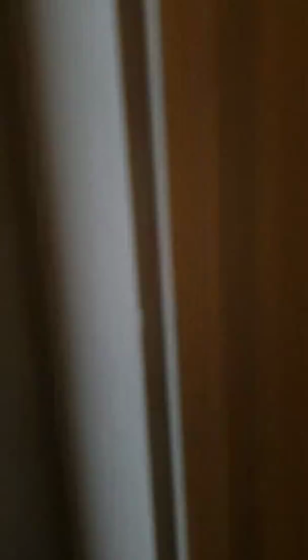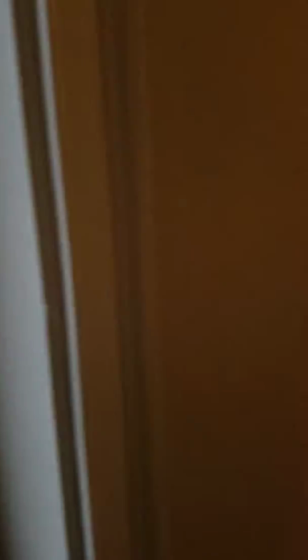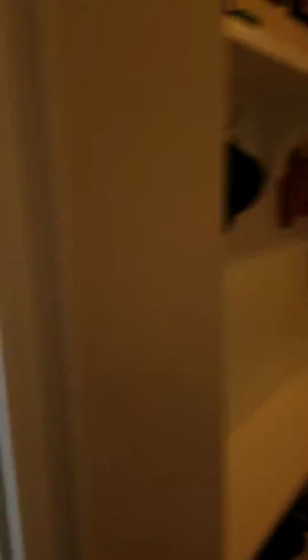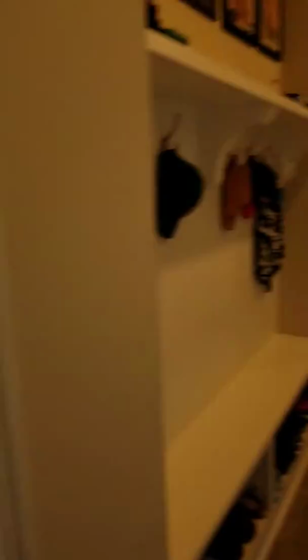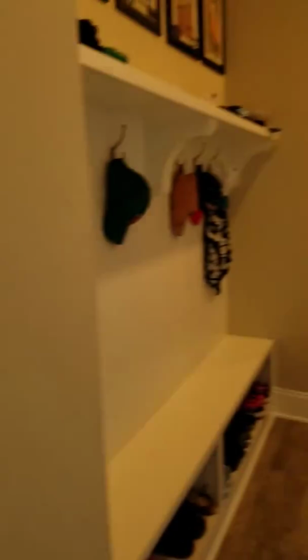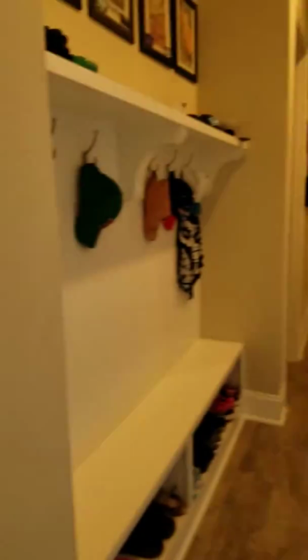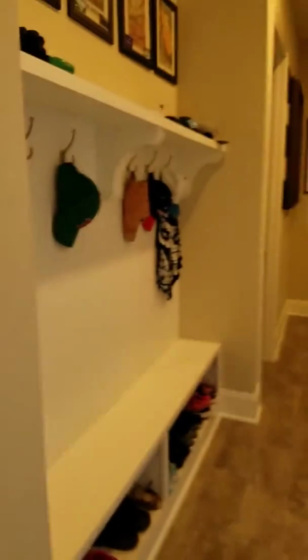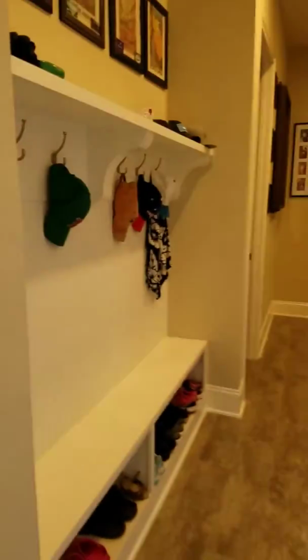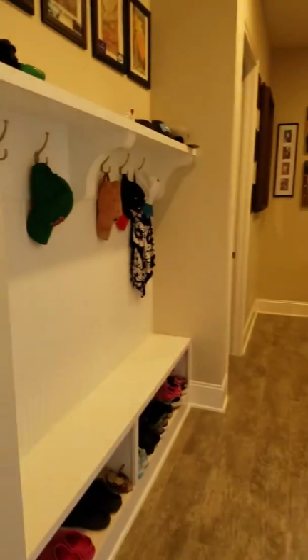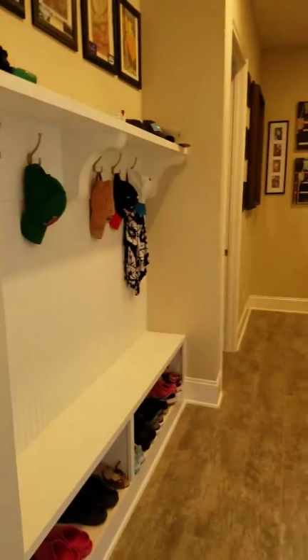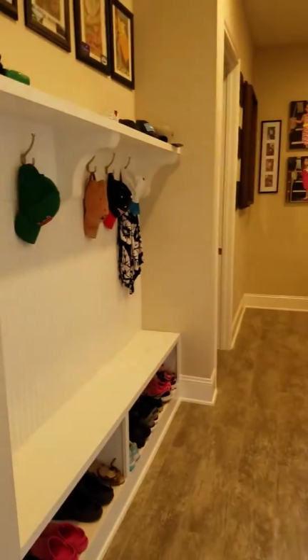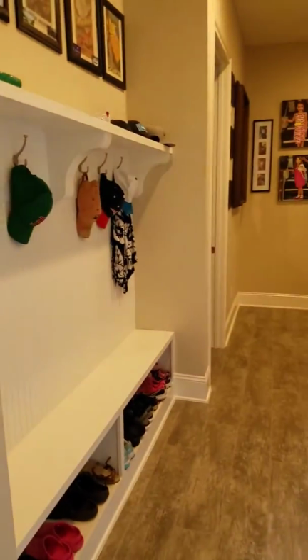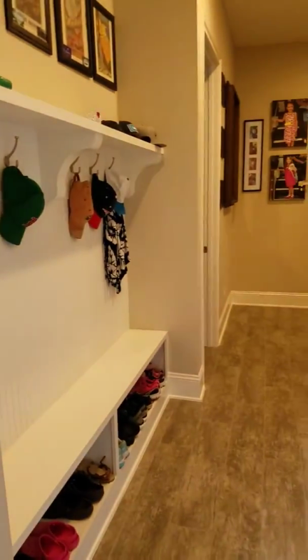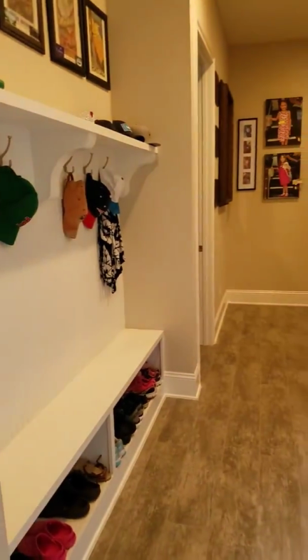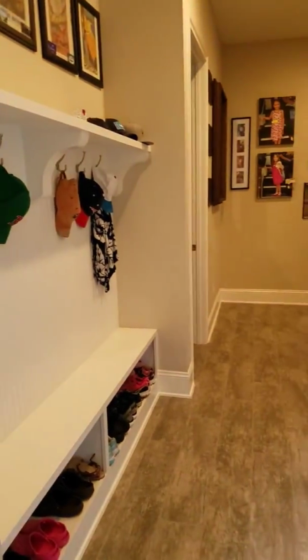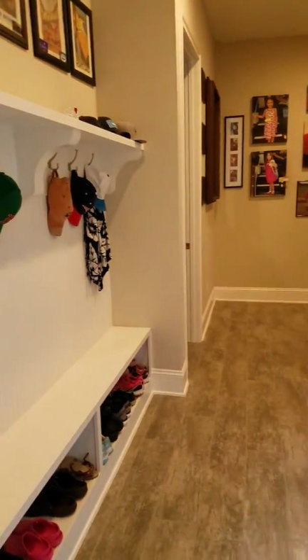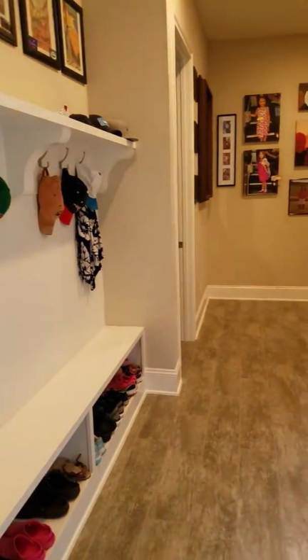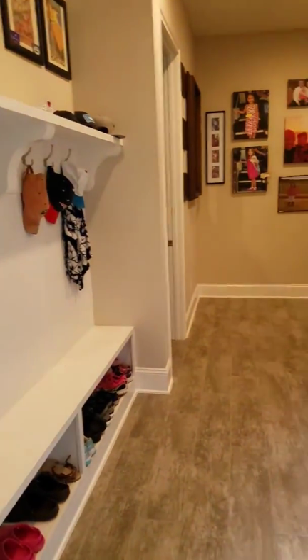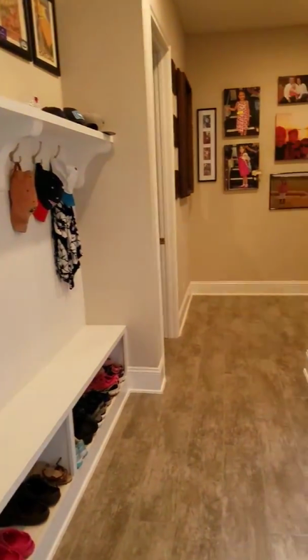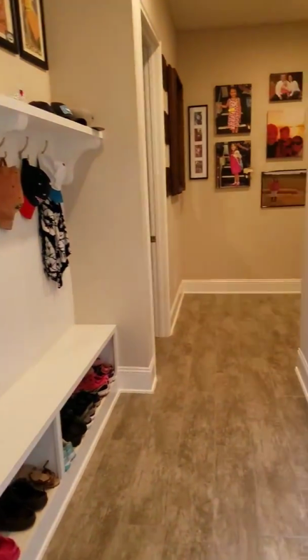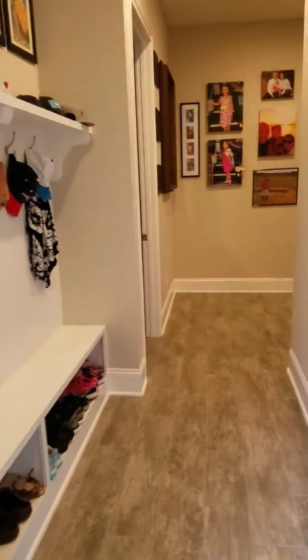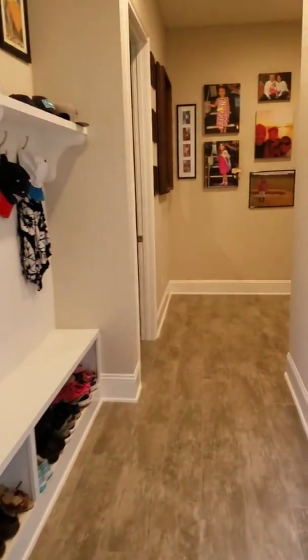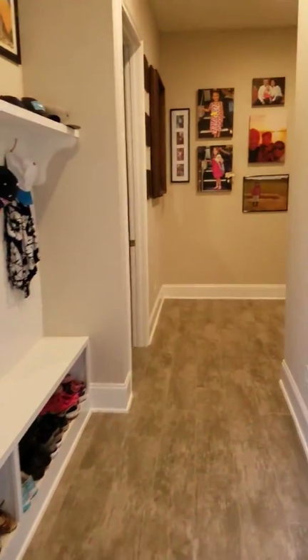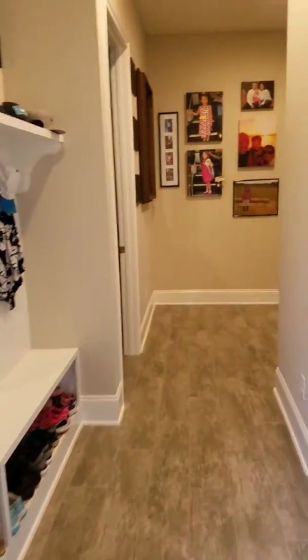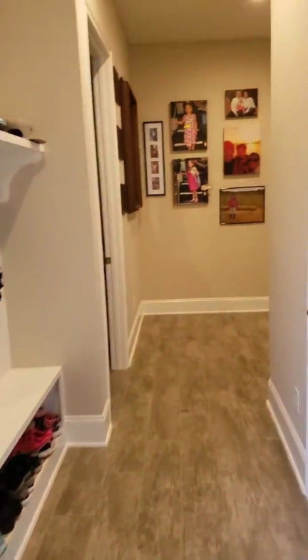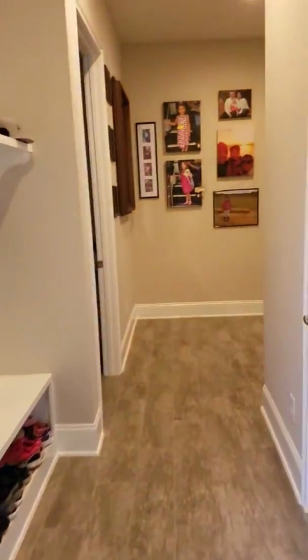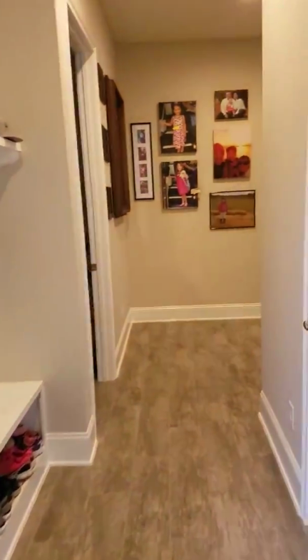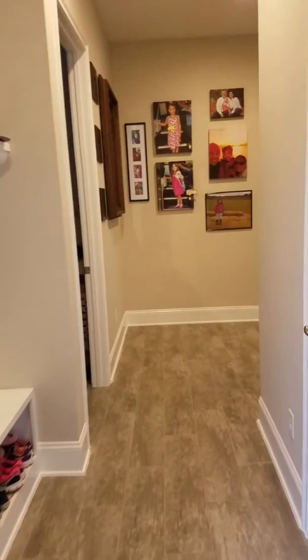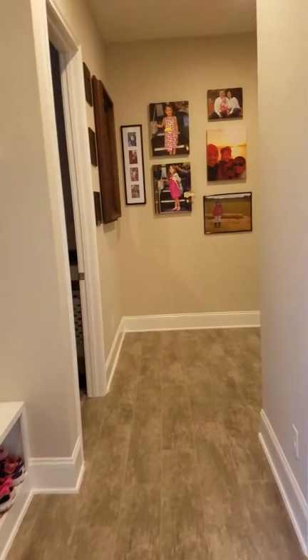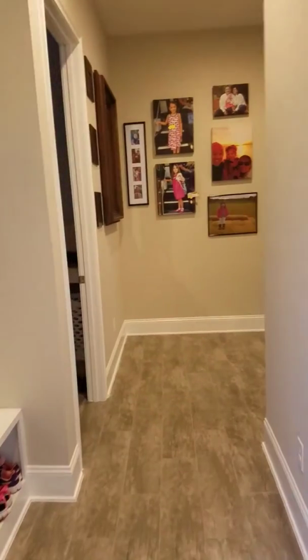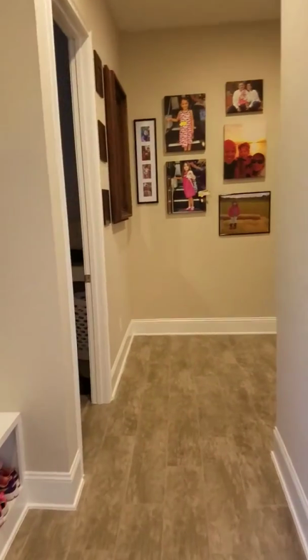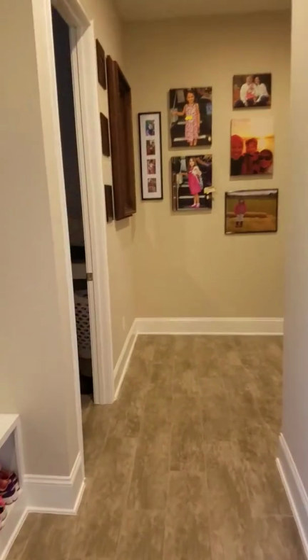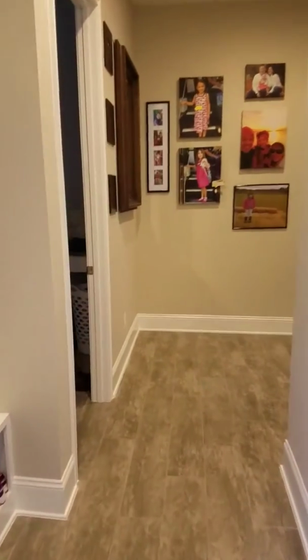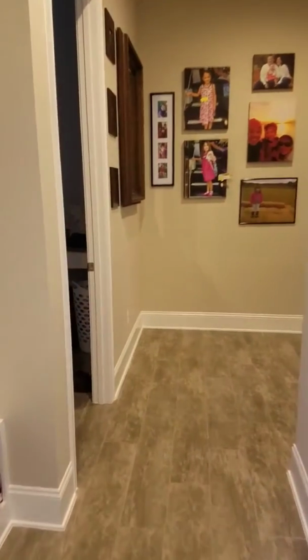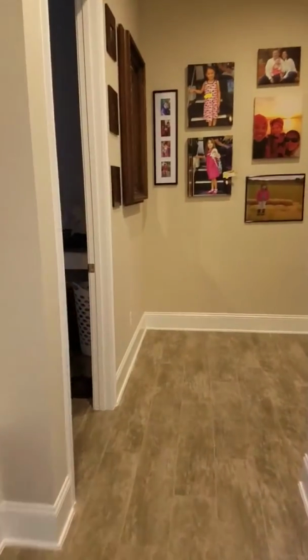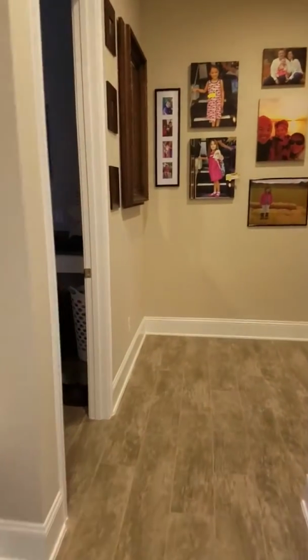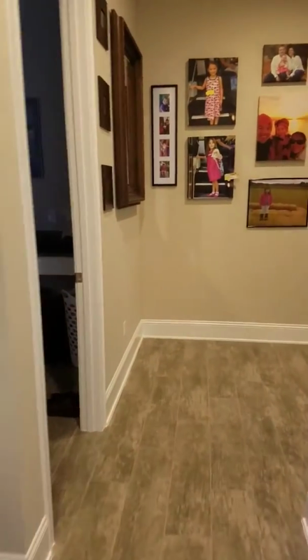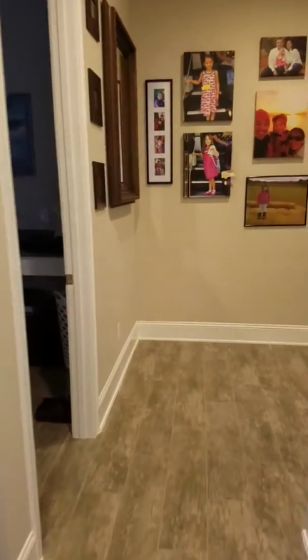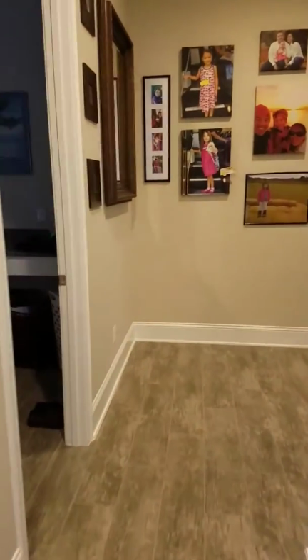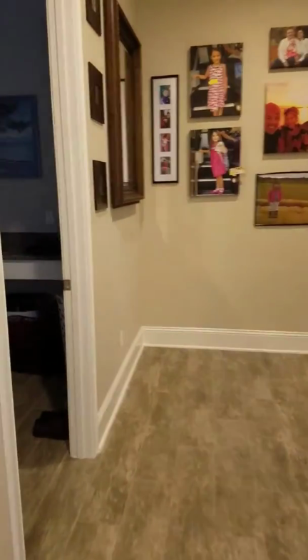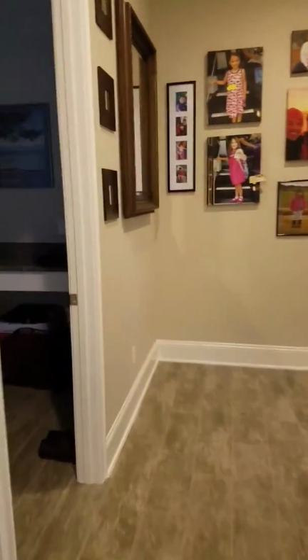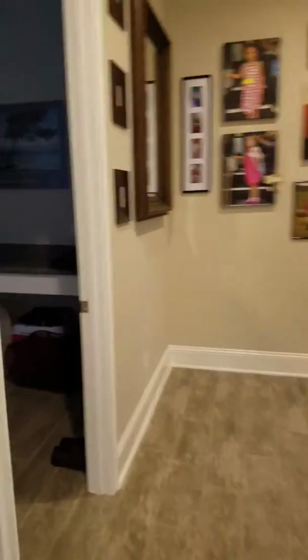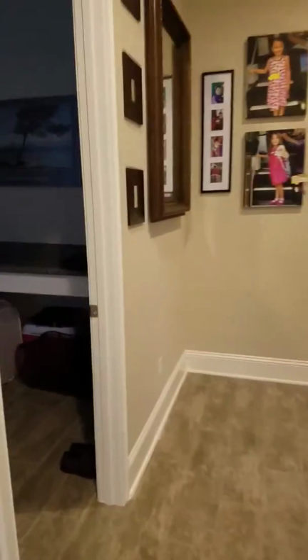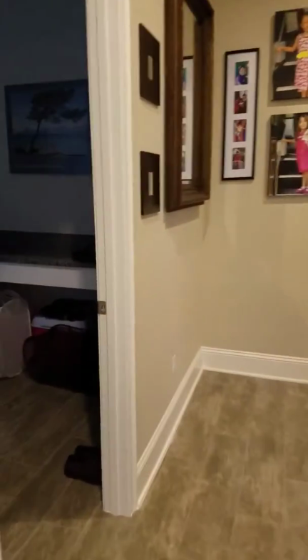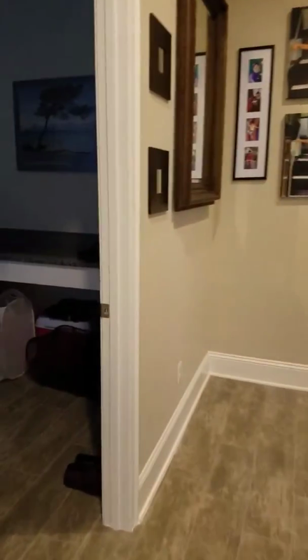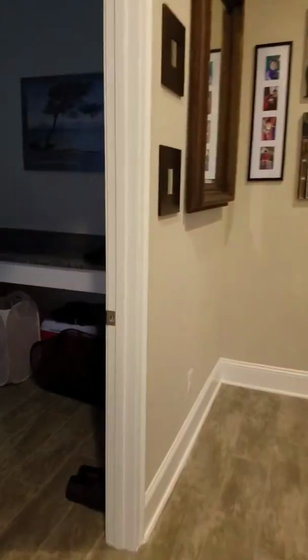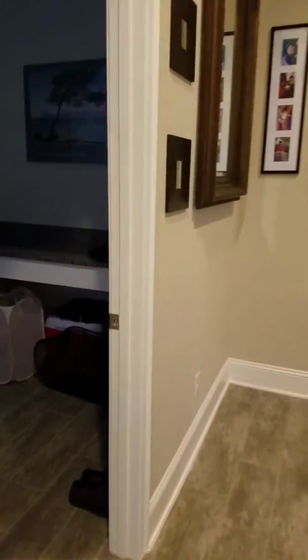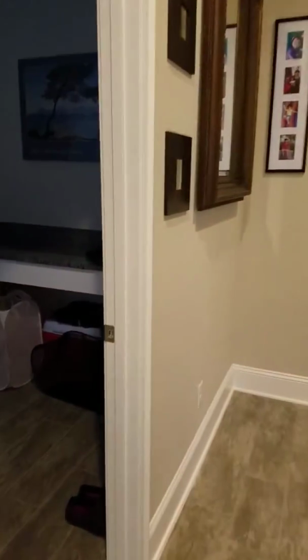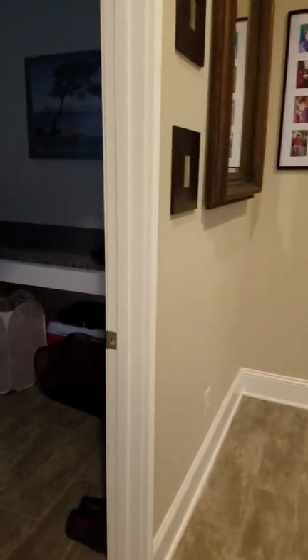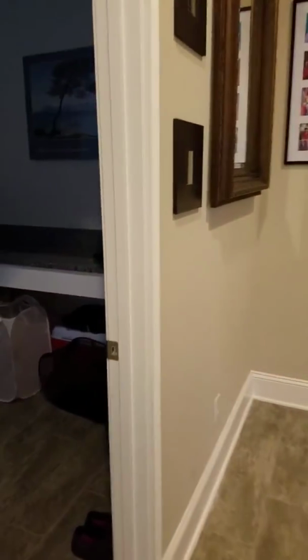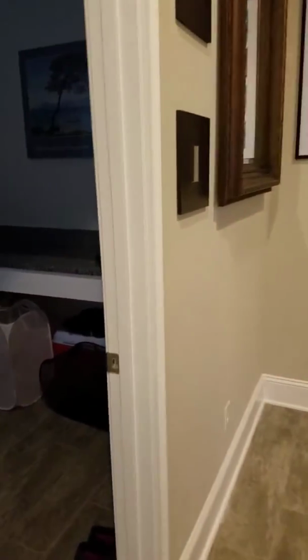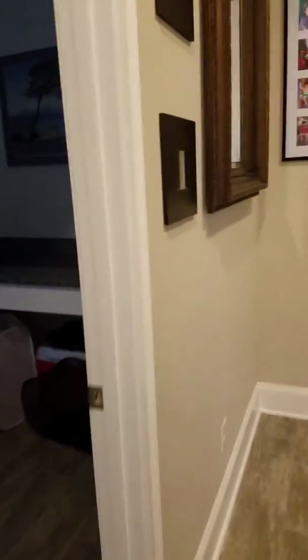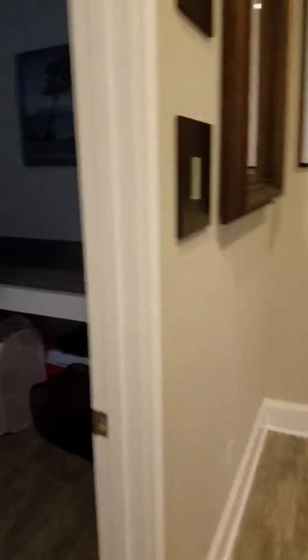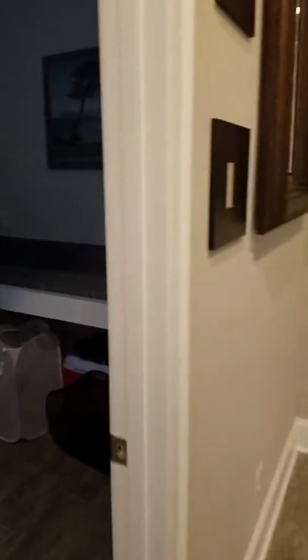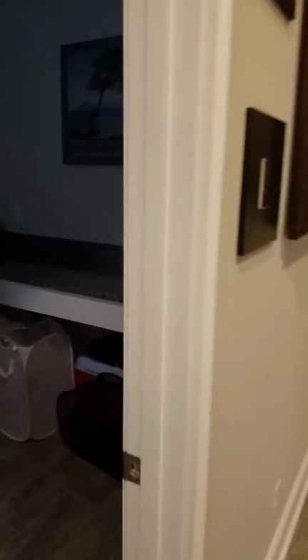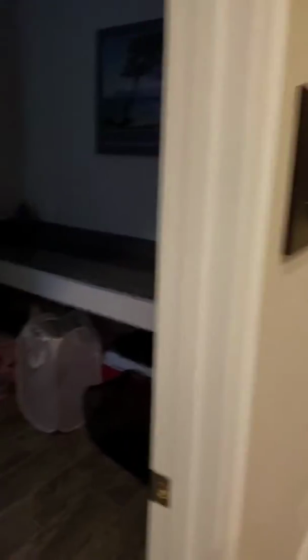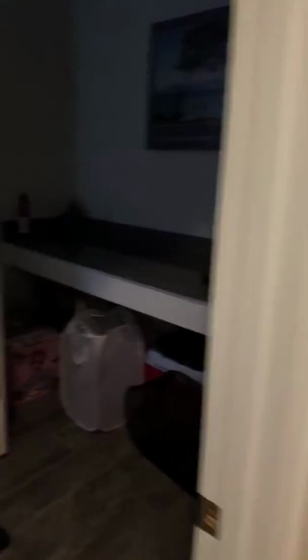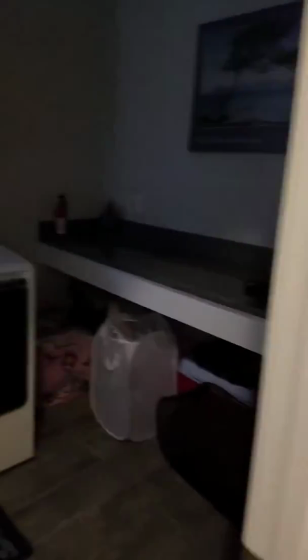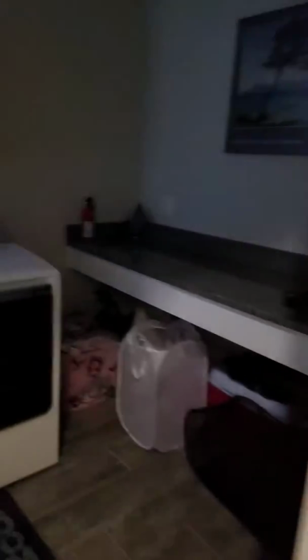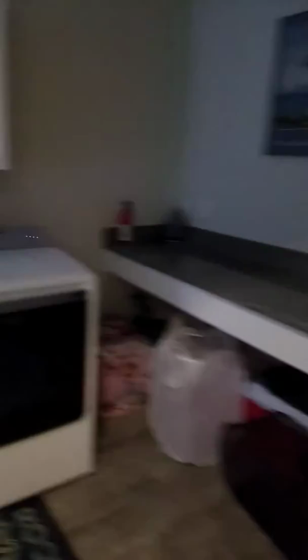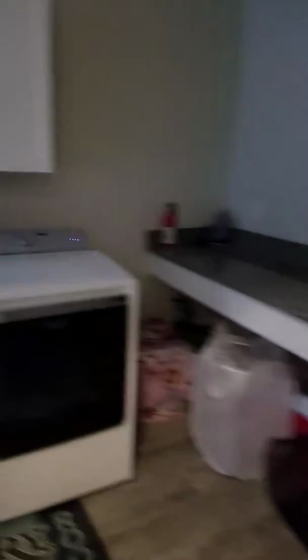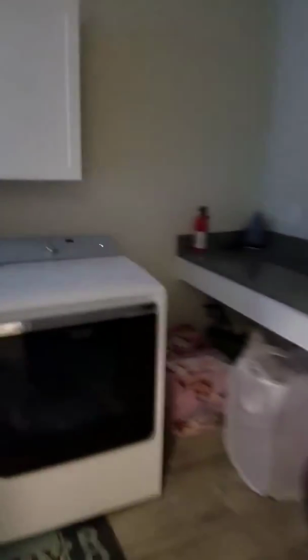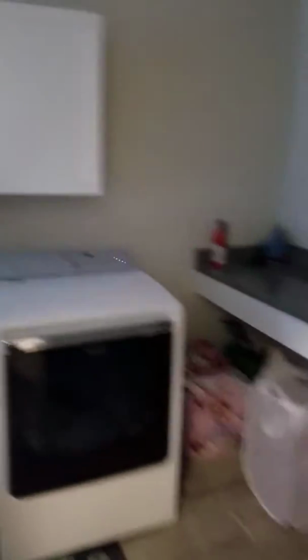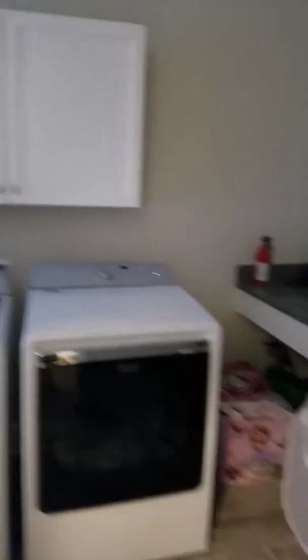This is the mudroom. This is the laundry room.